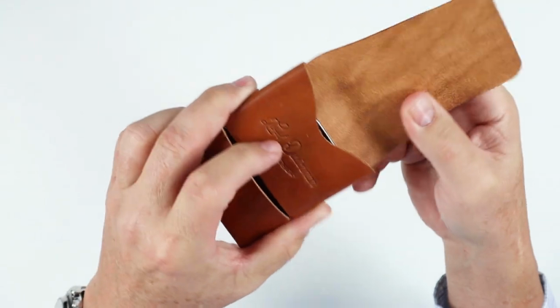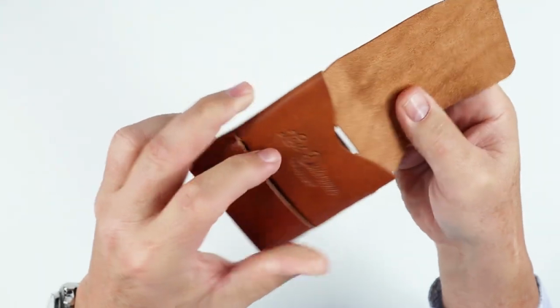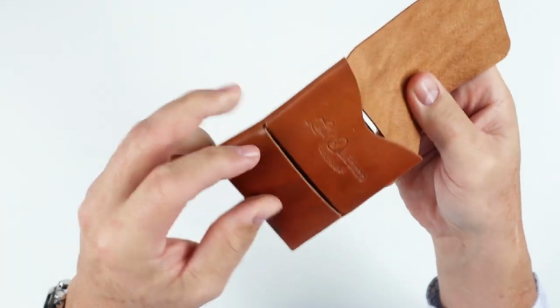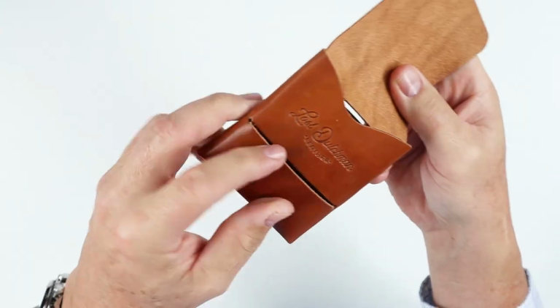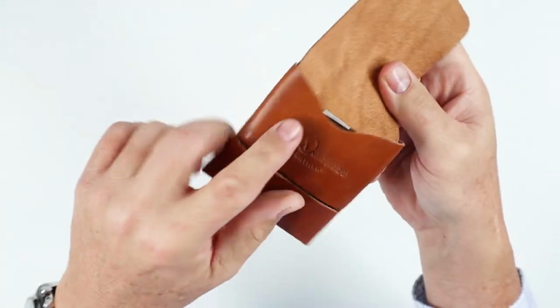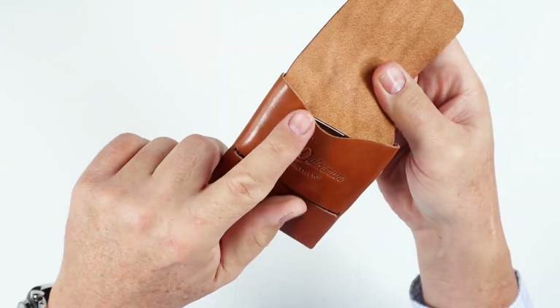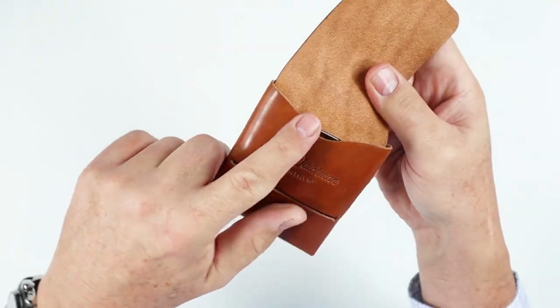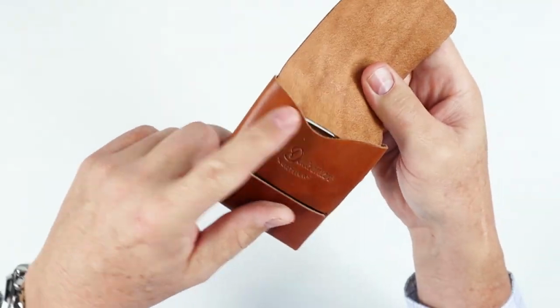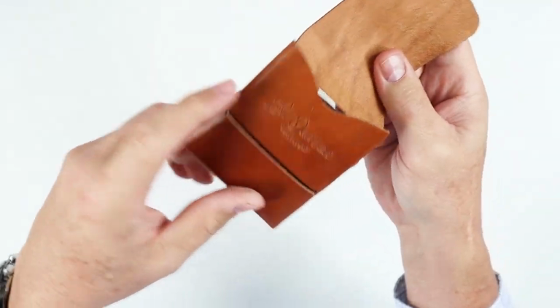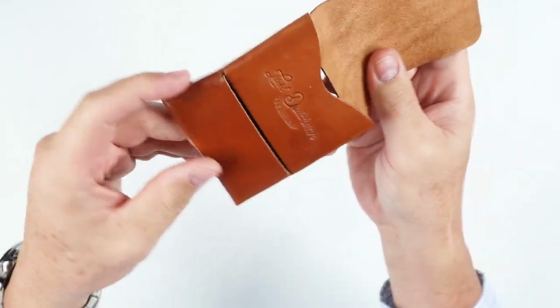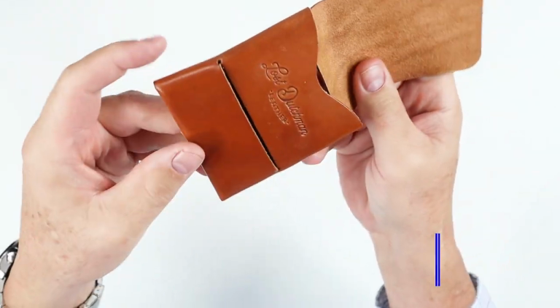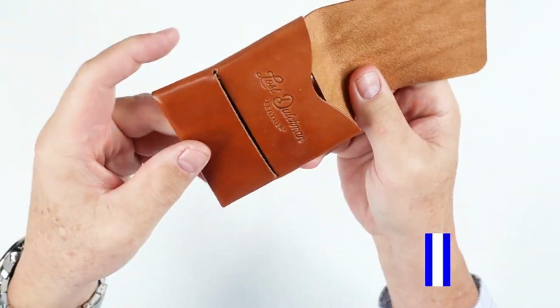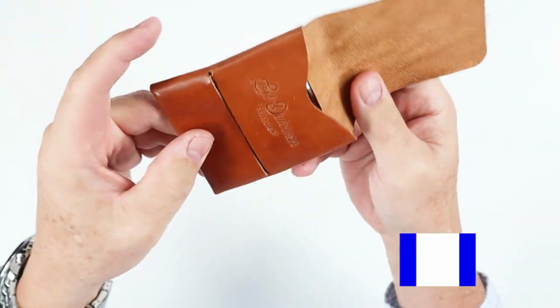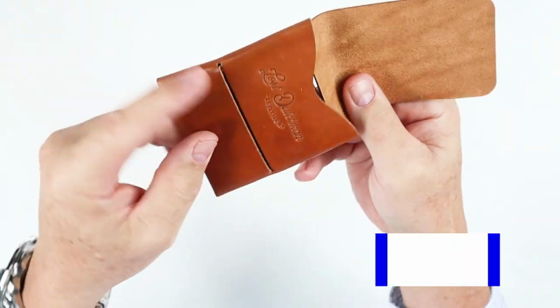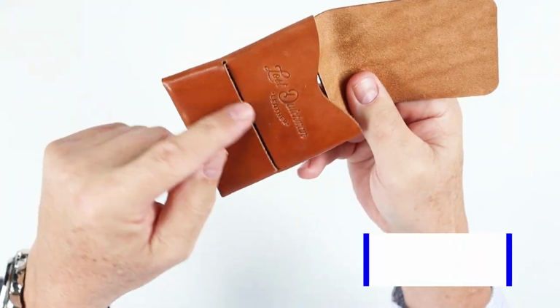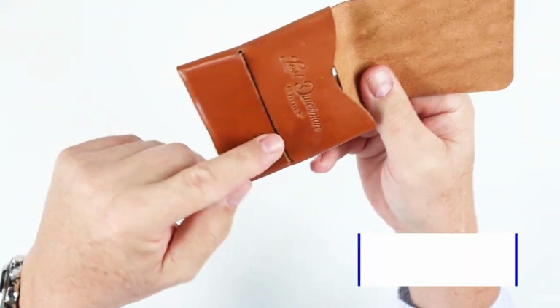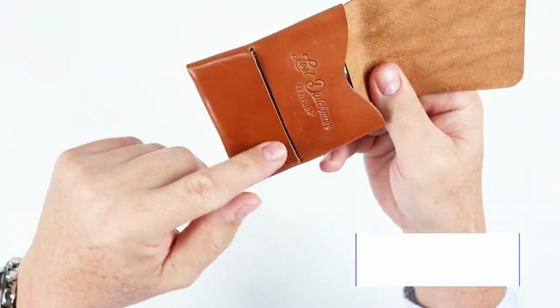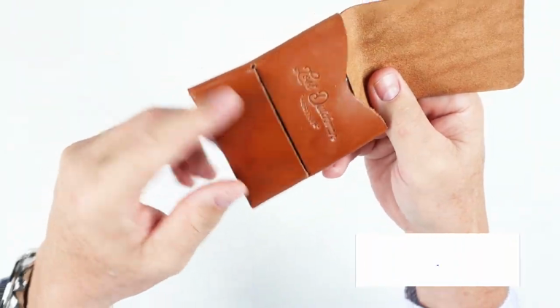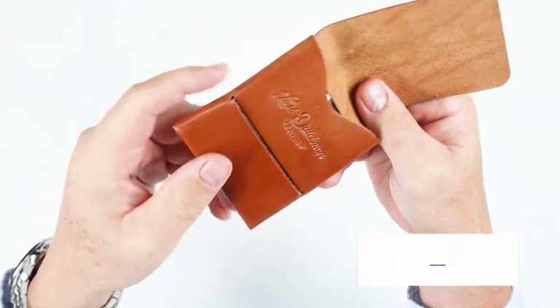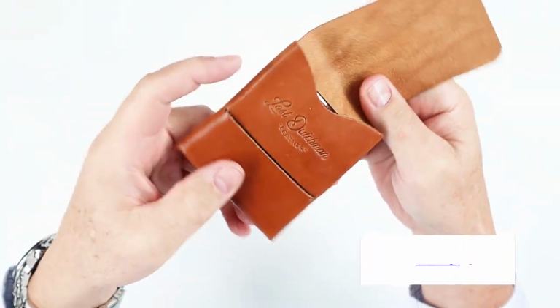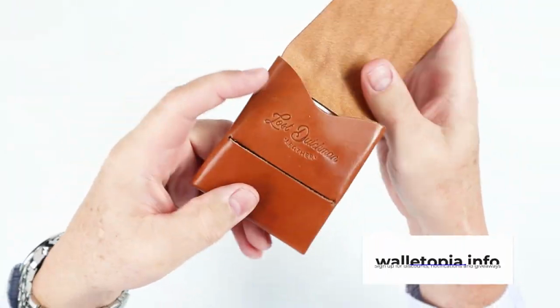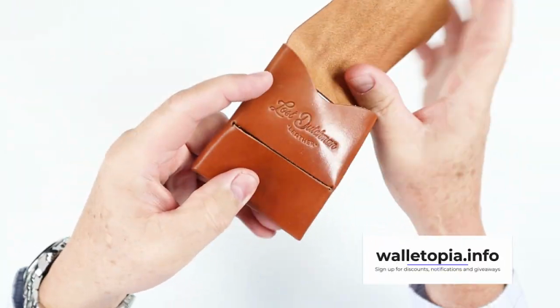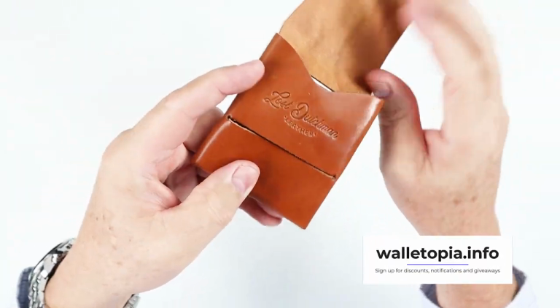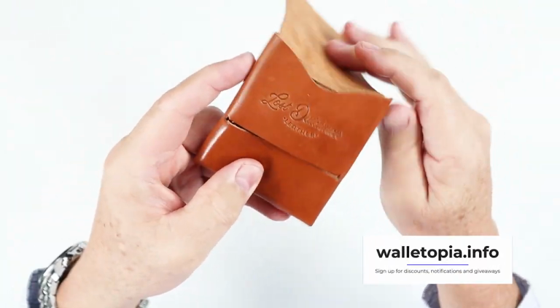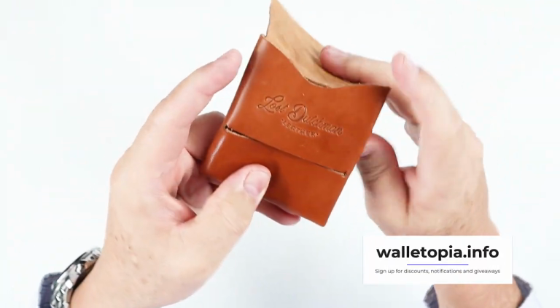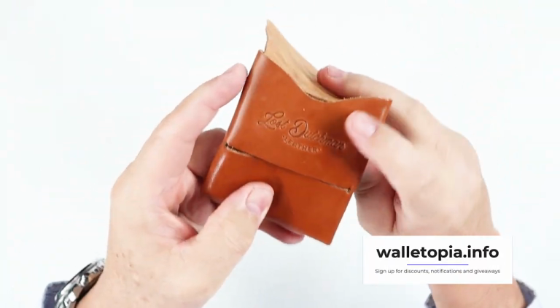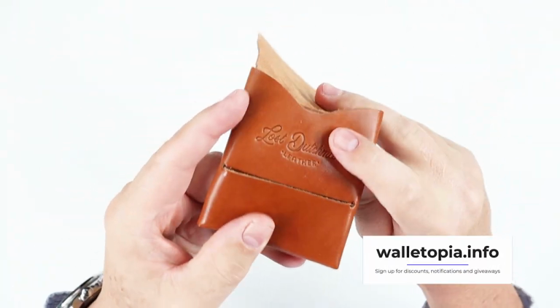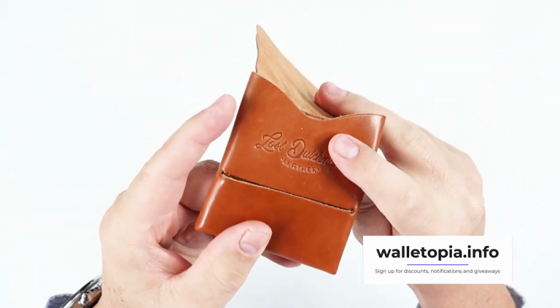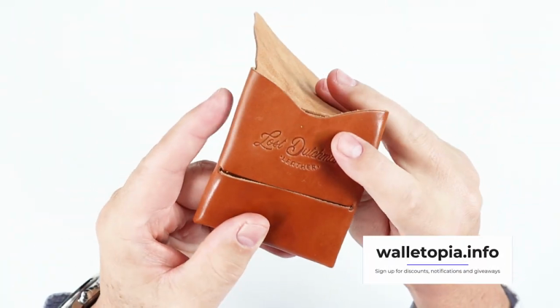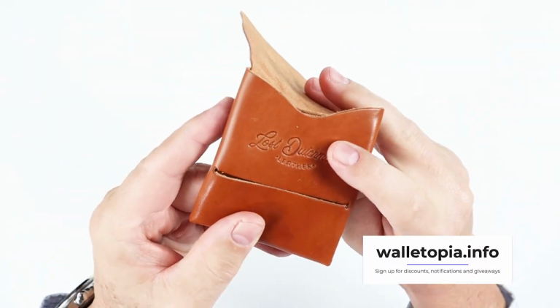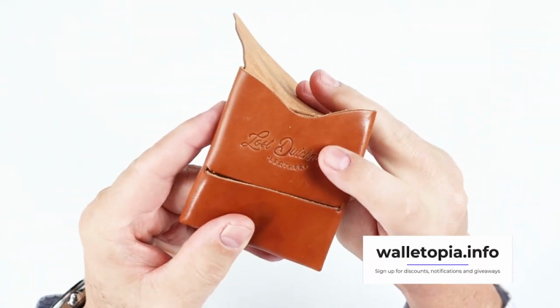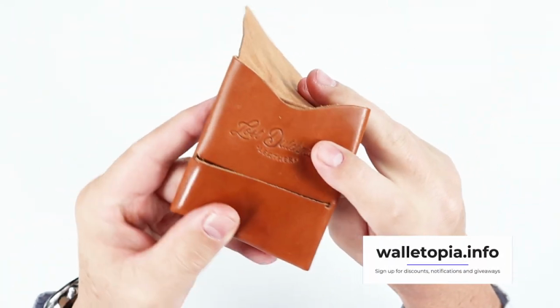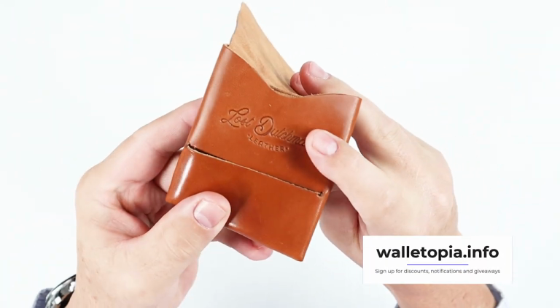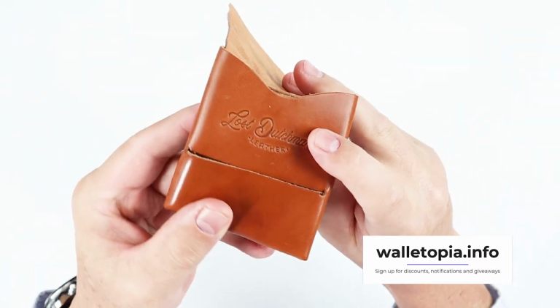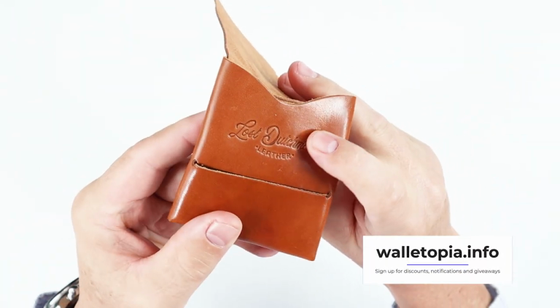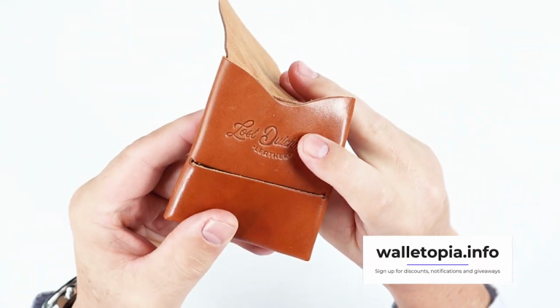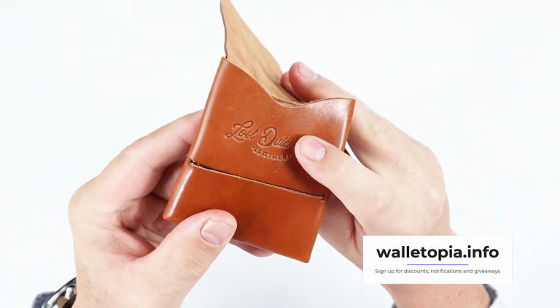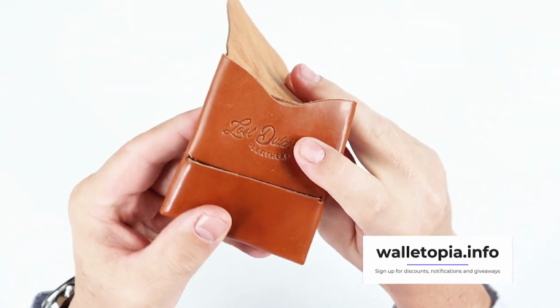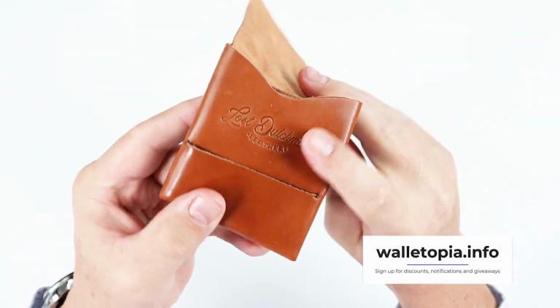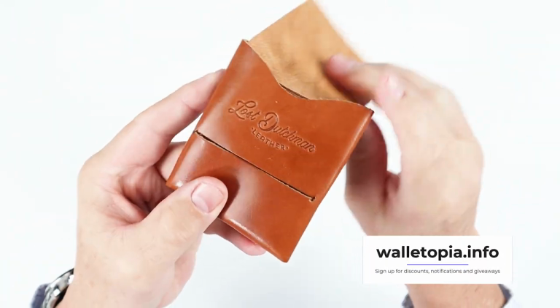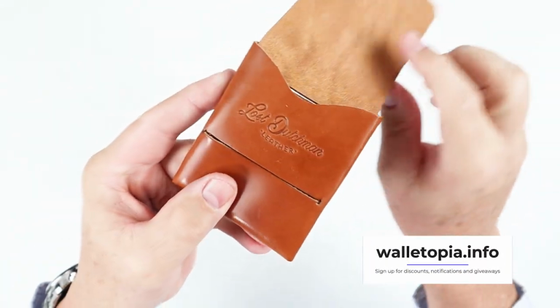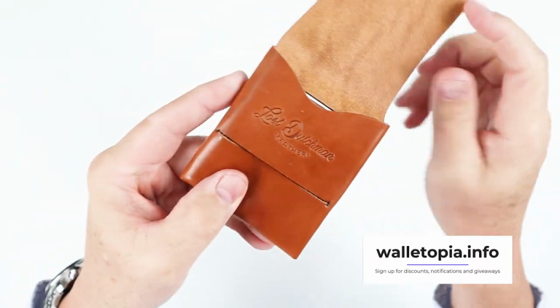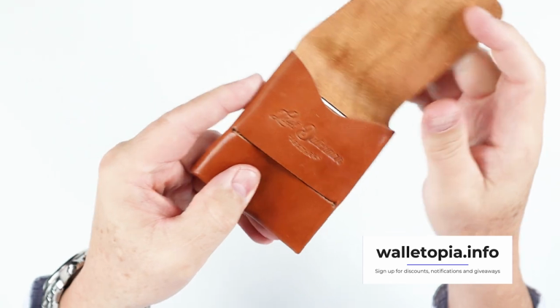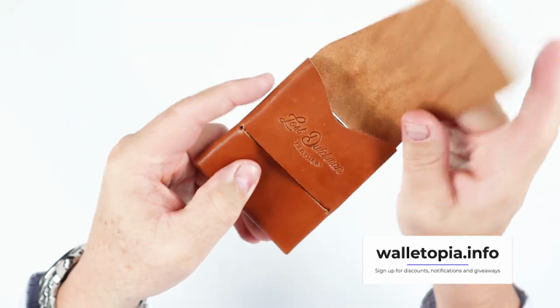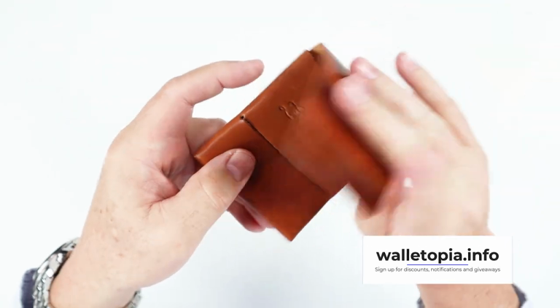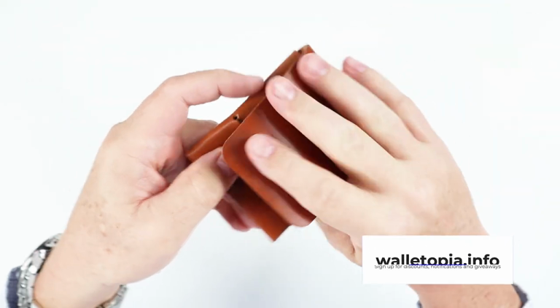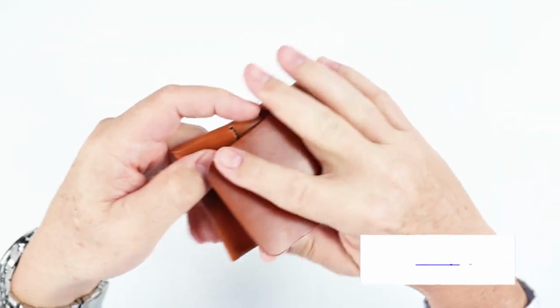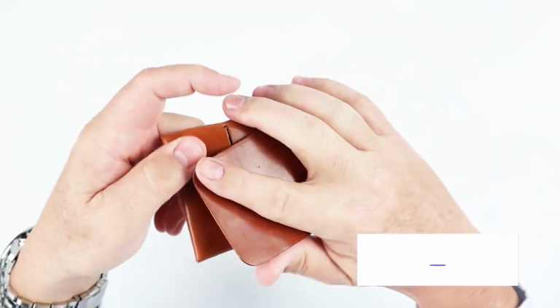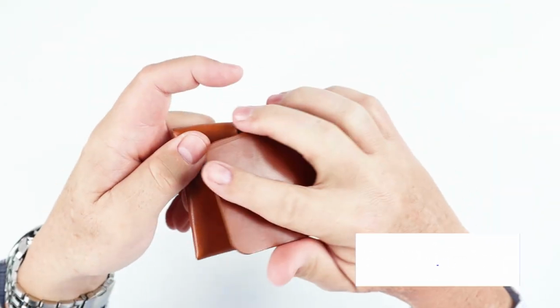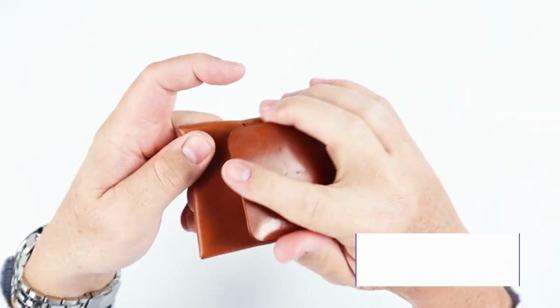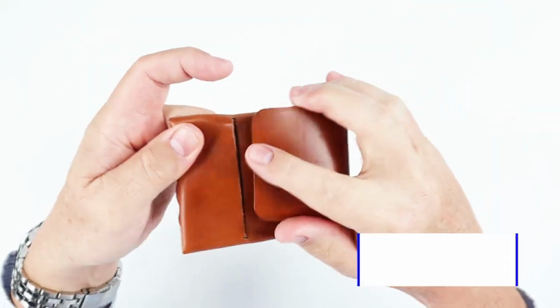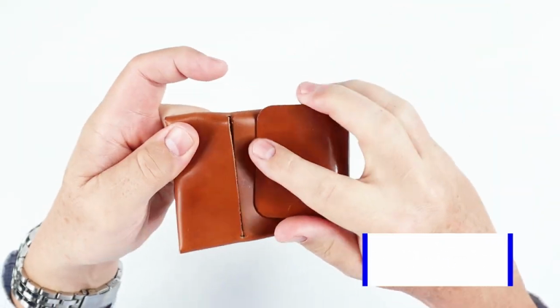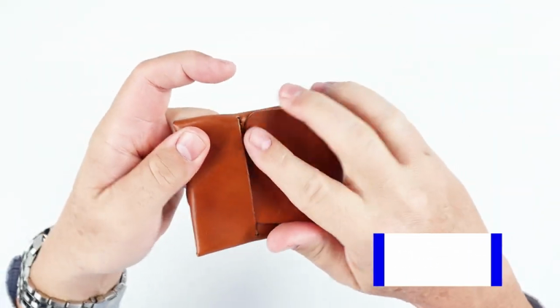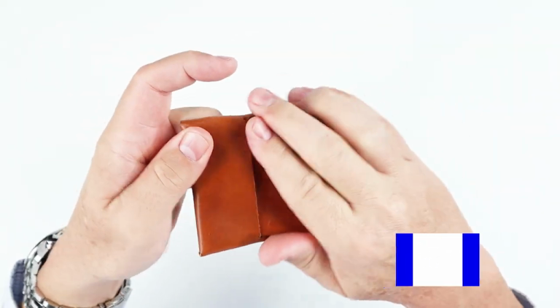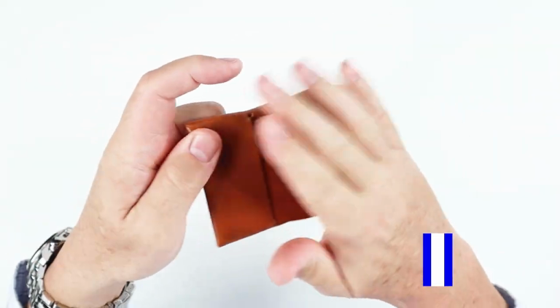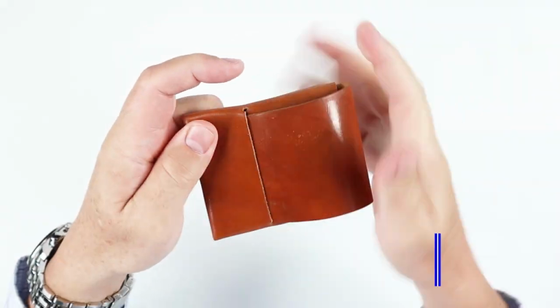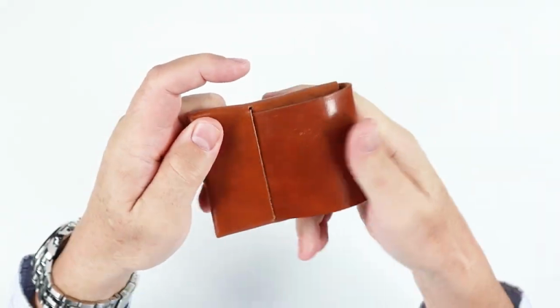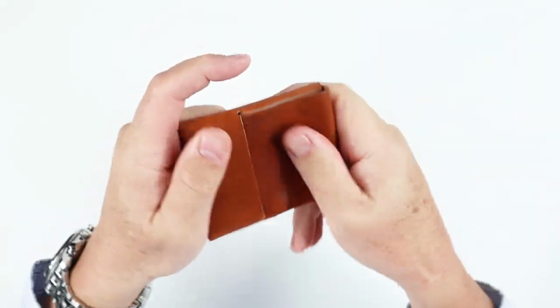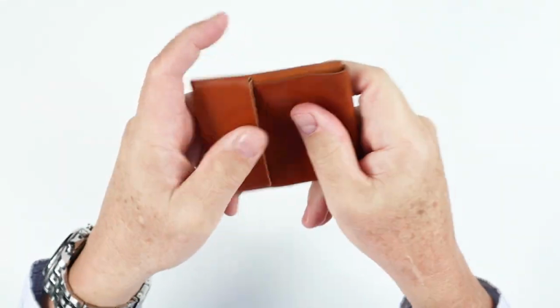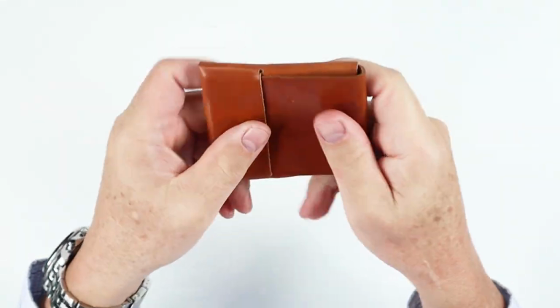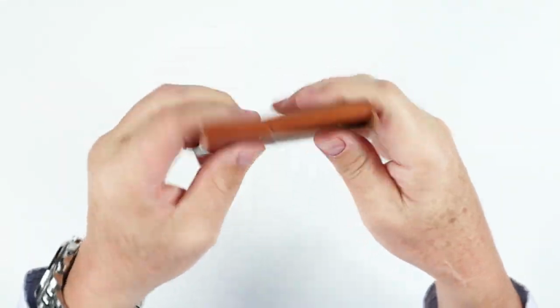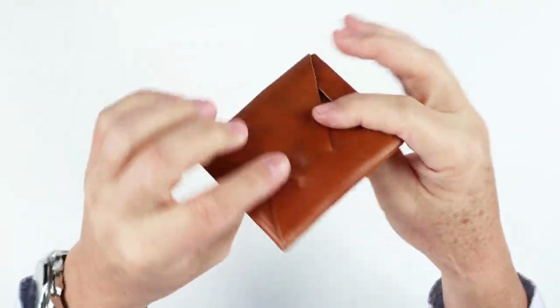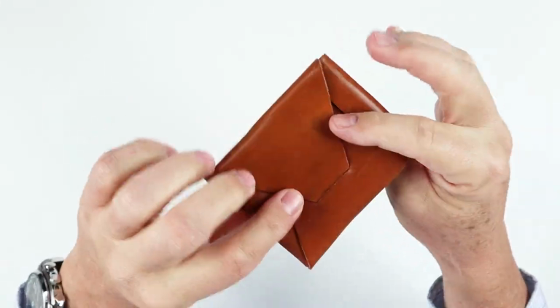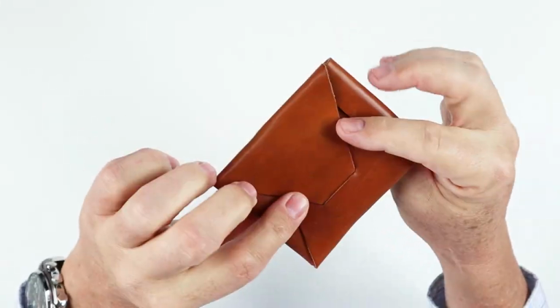Easy to use, simple, yet elegant design. Notice that the maker stamp is here on the inside, so it leaves the exterior nice and clean.